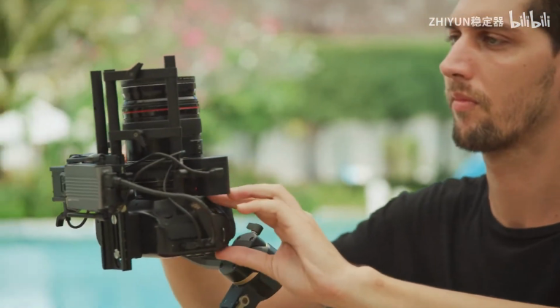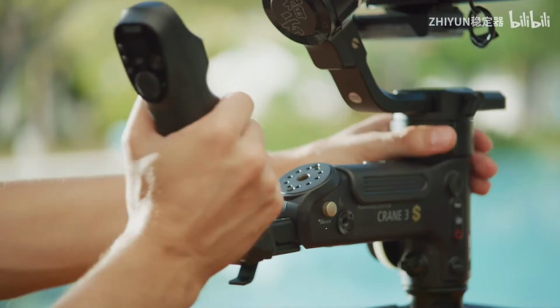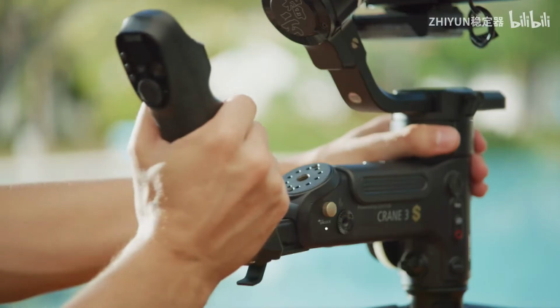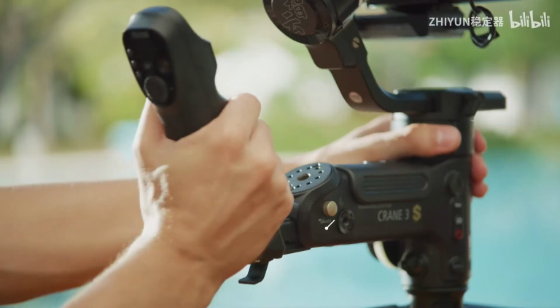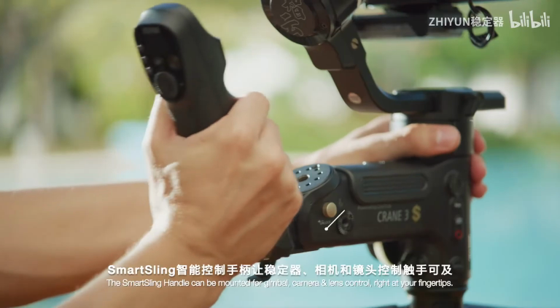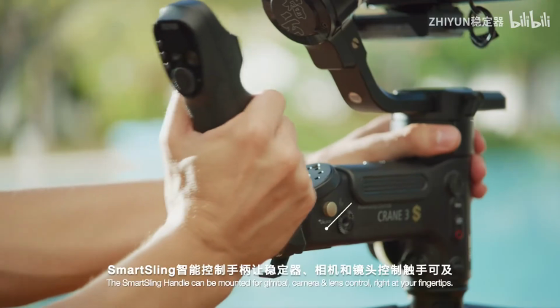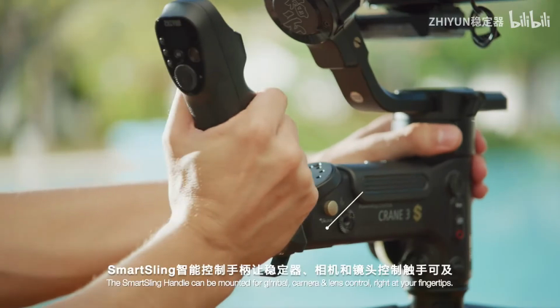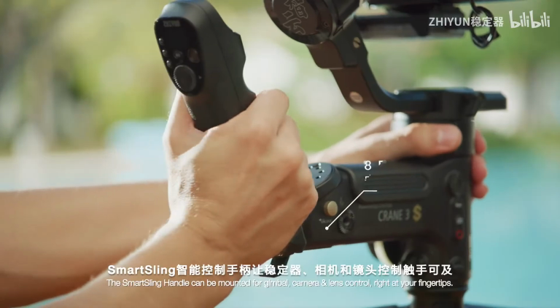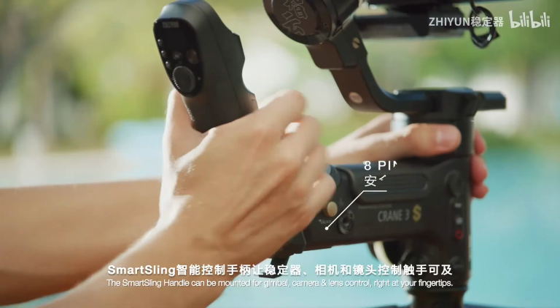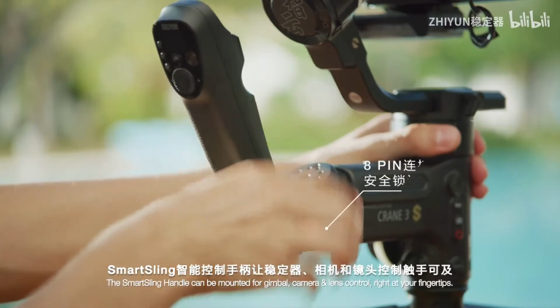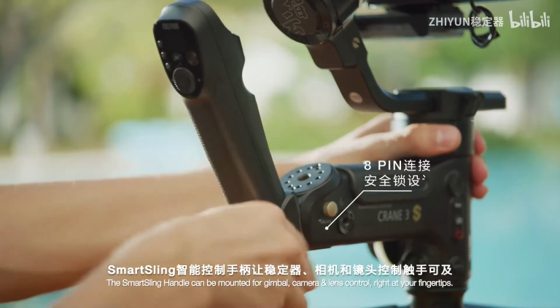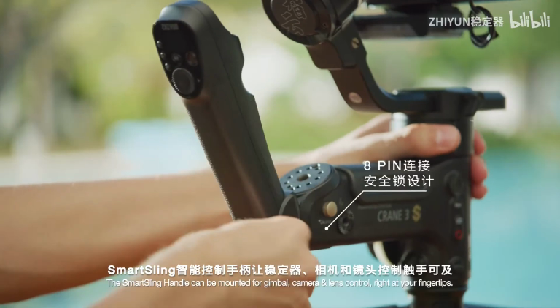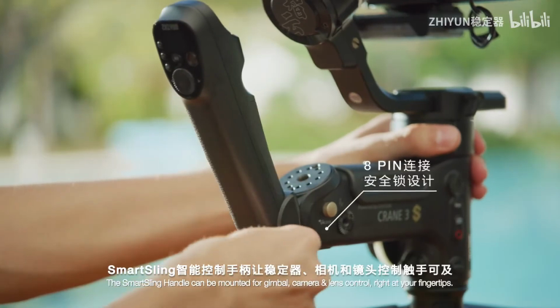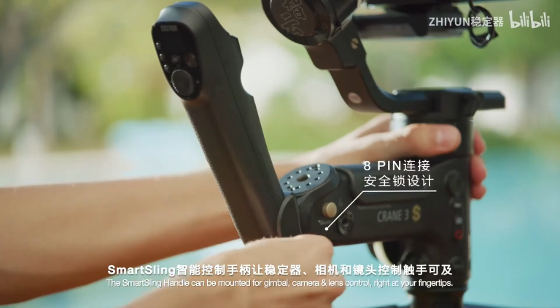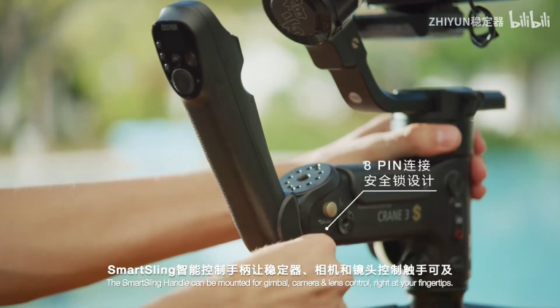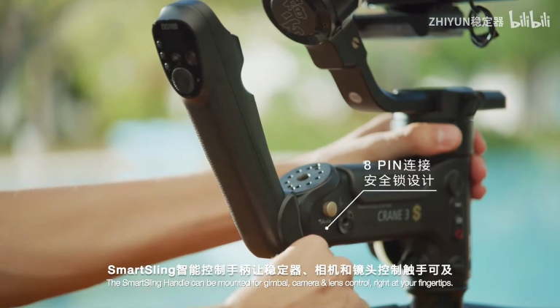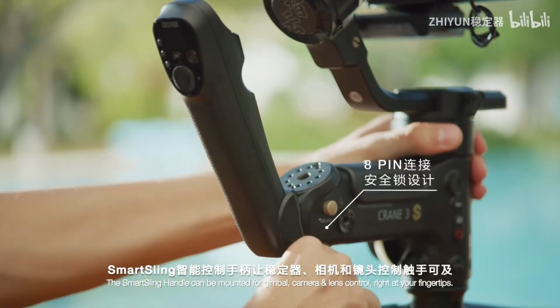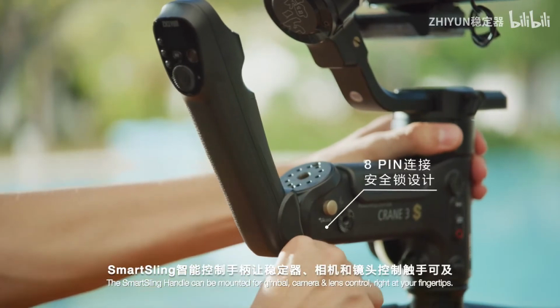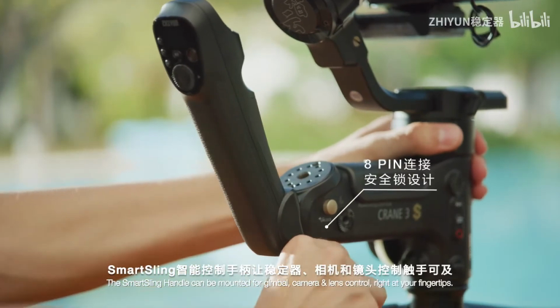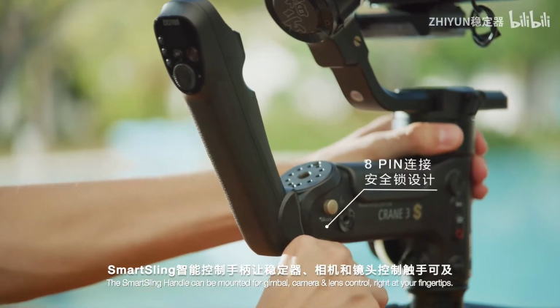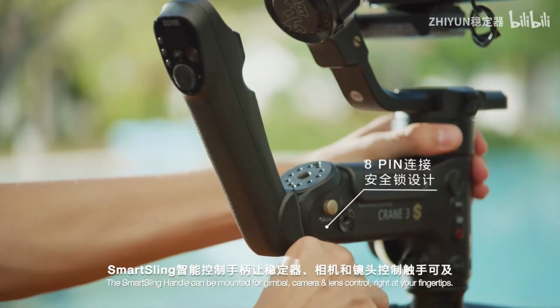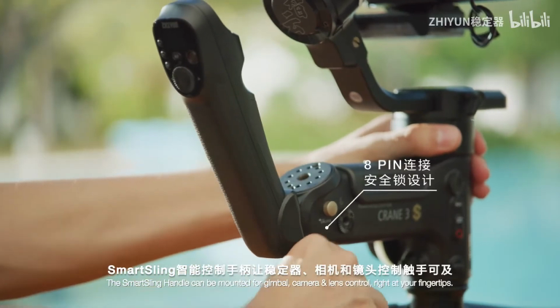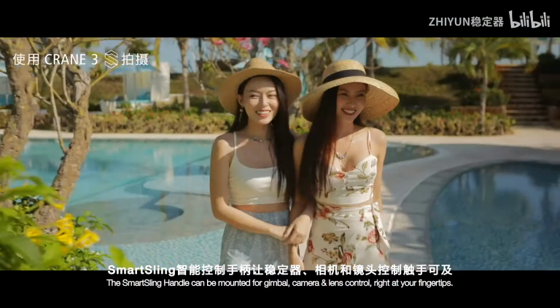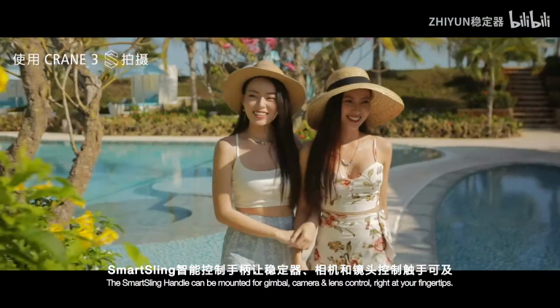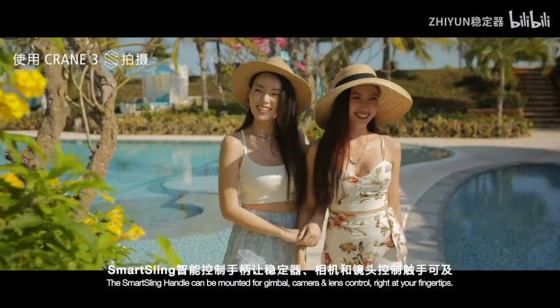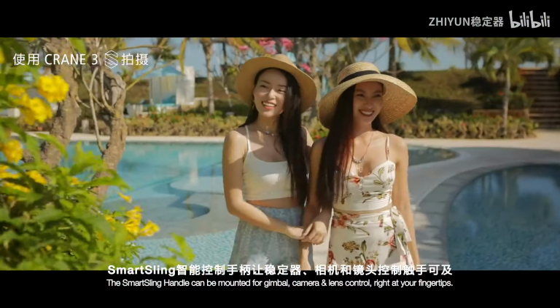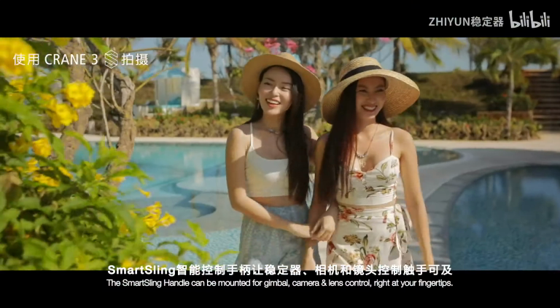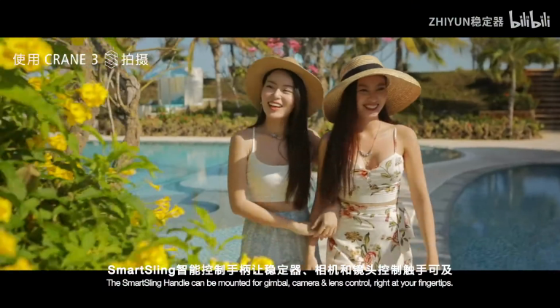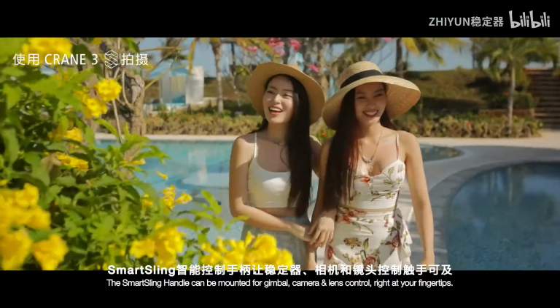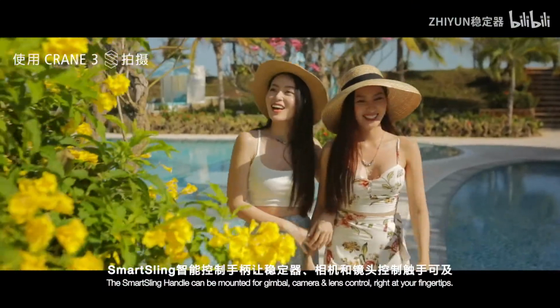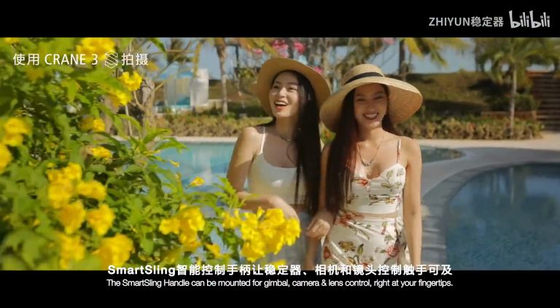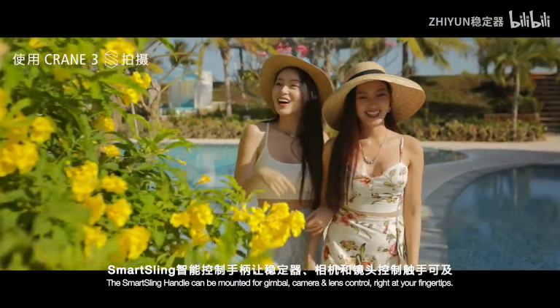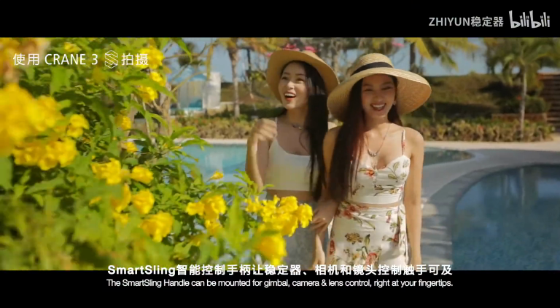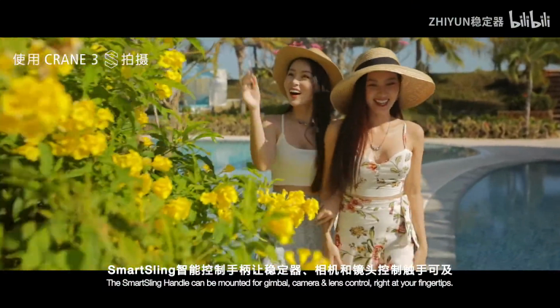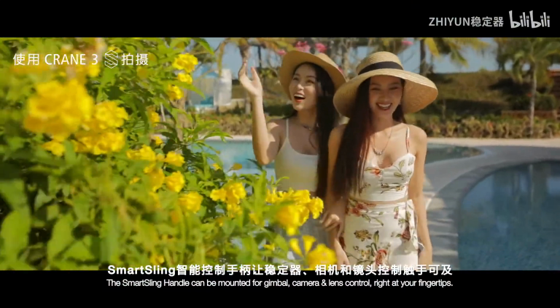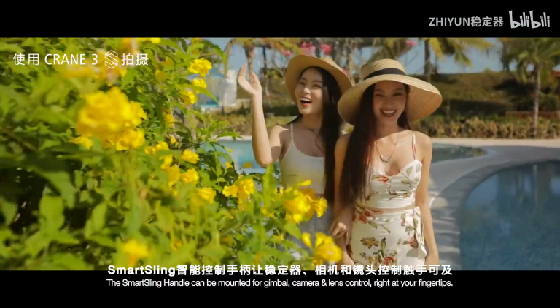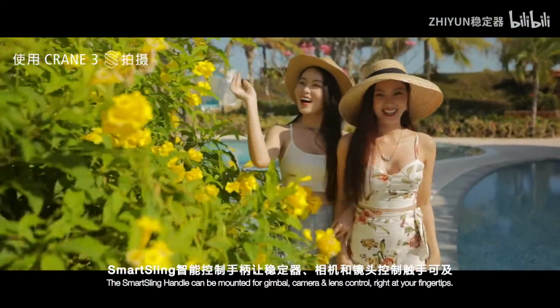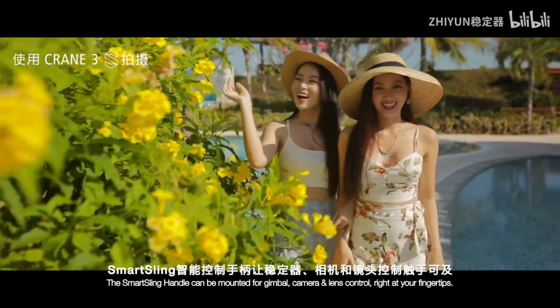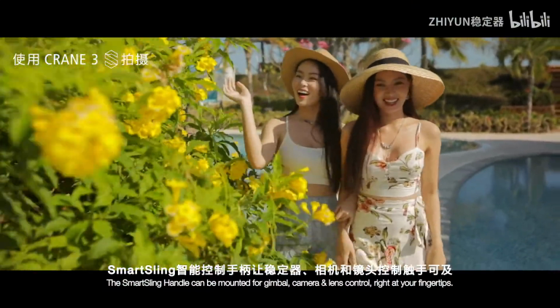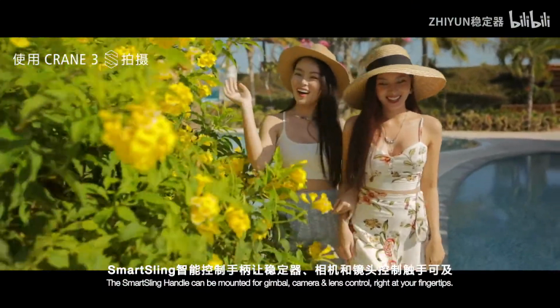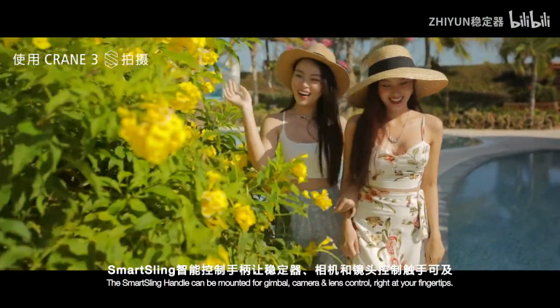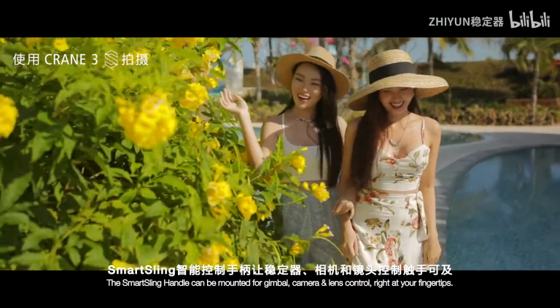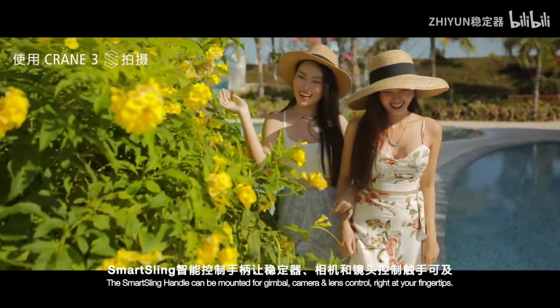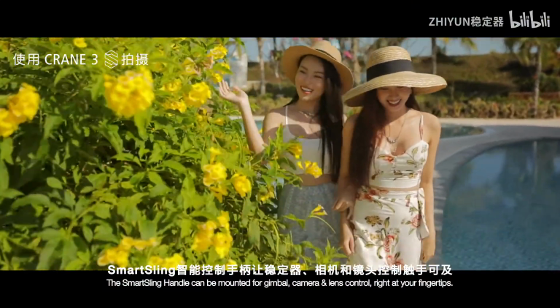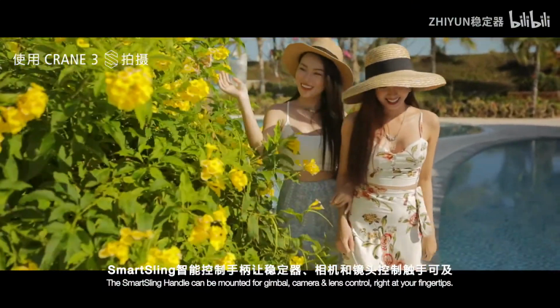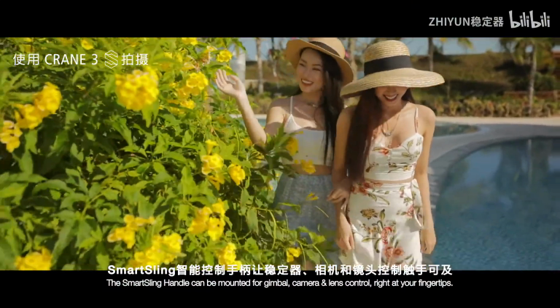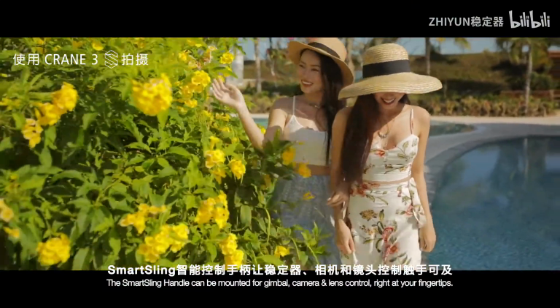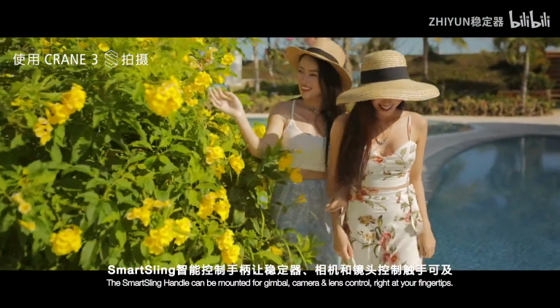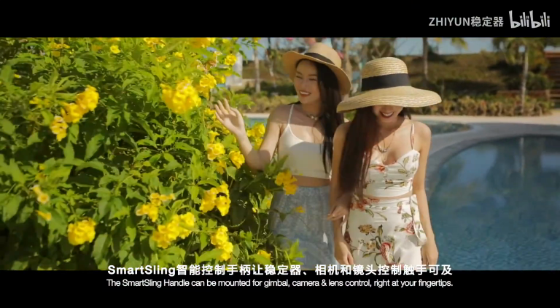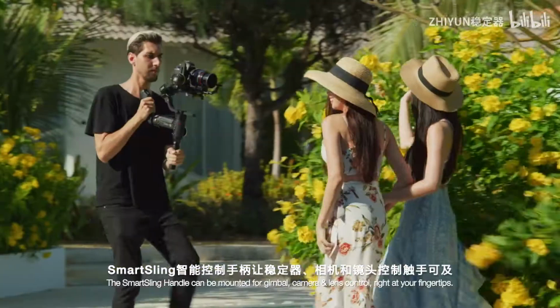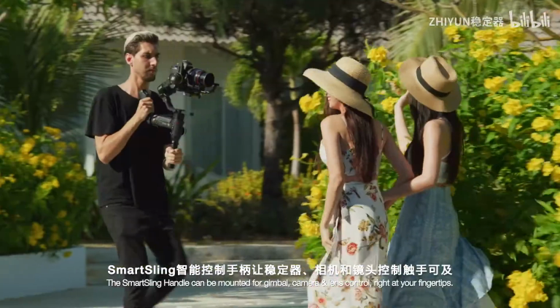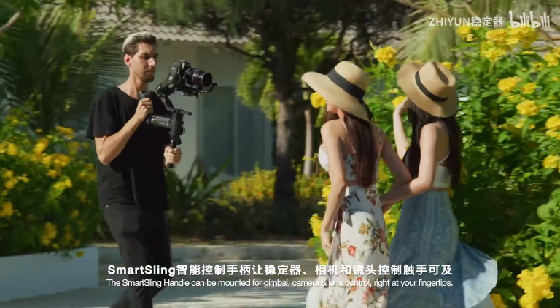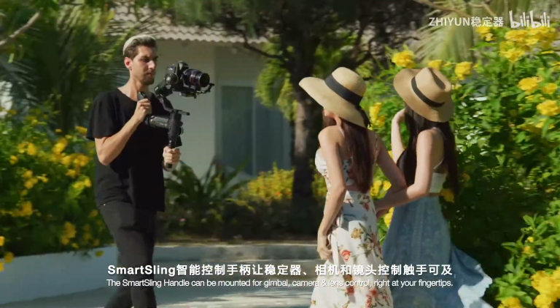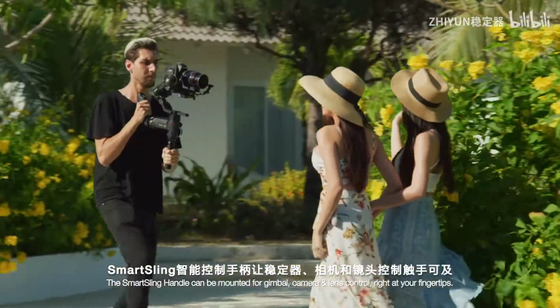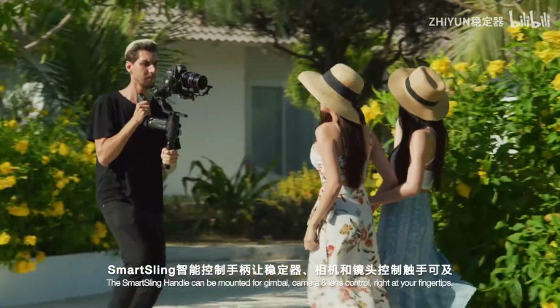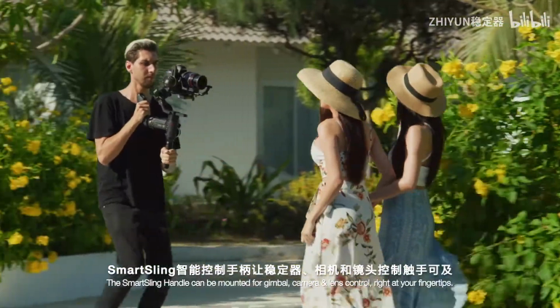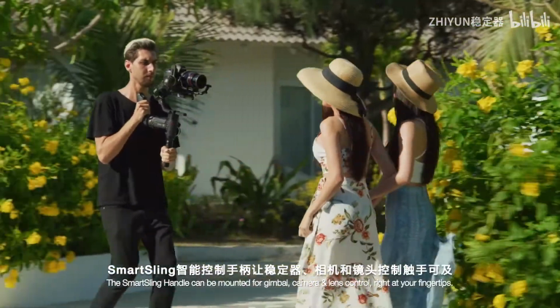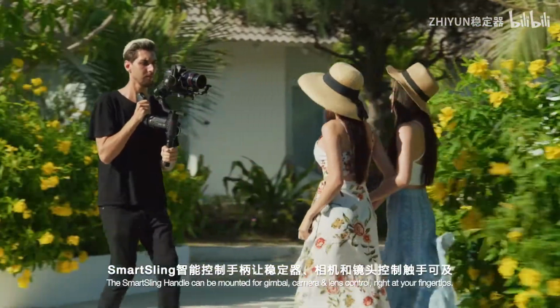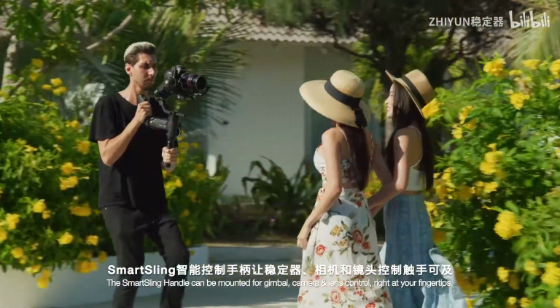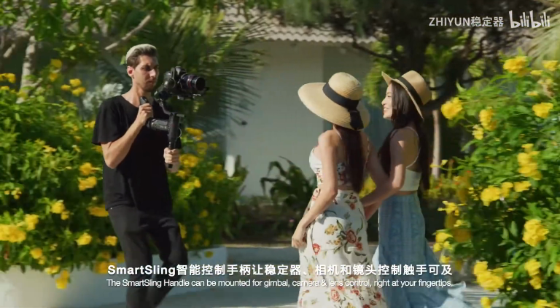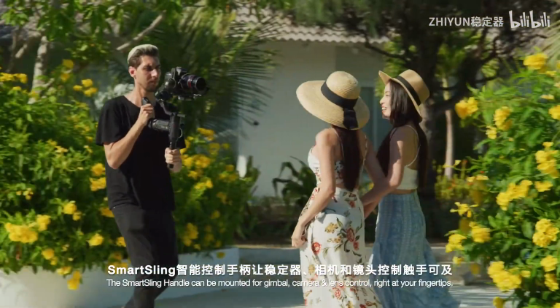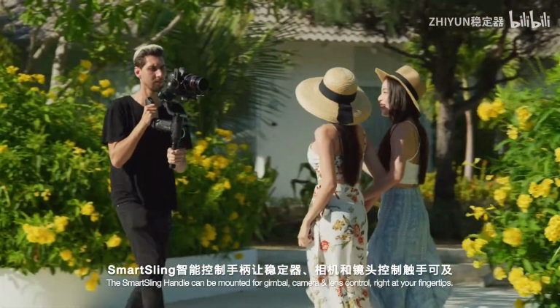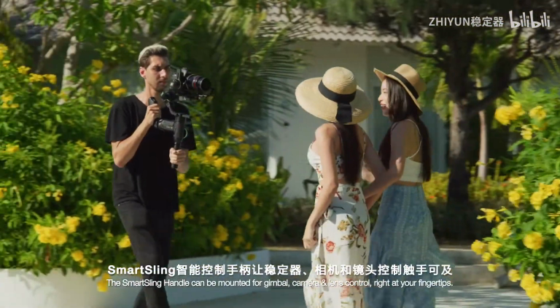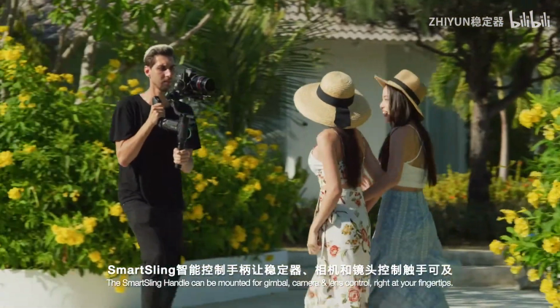The Smart Sling handle can be mounted for gimbal, camera, and lens control right at your fingertips.